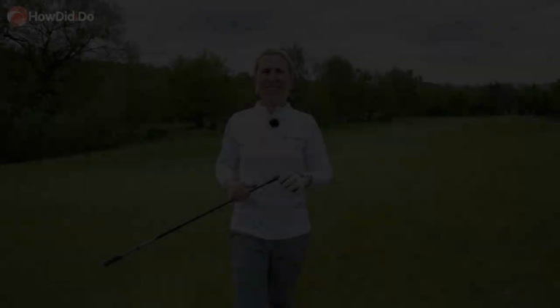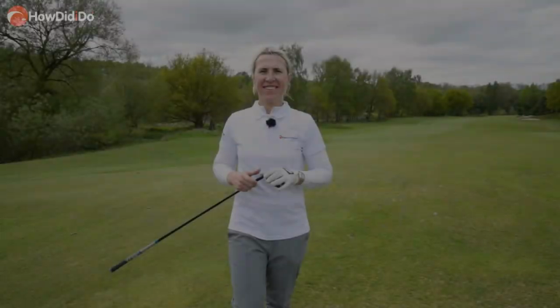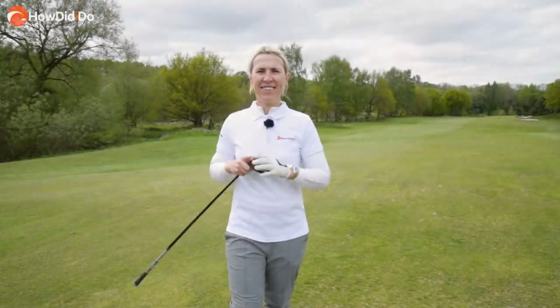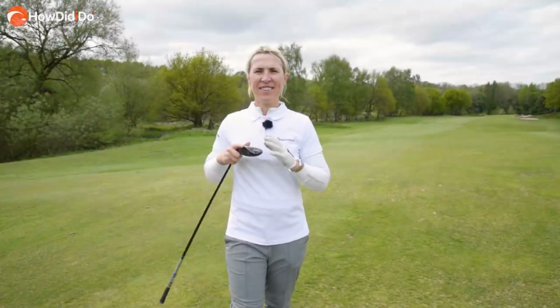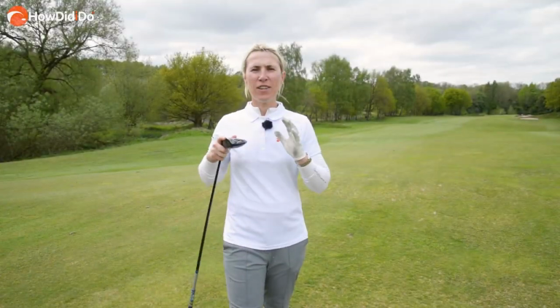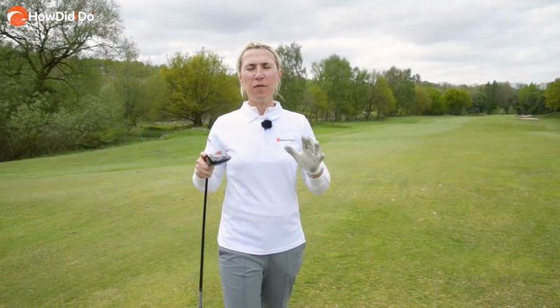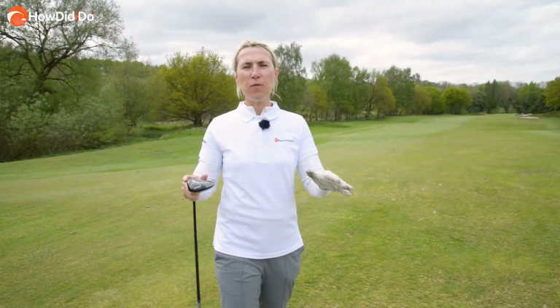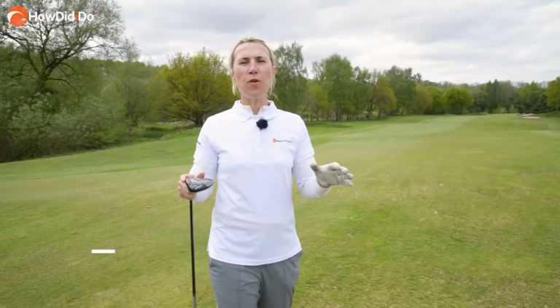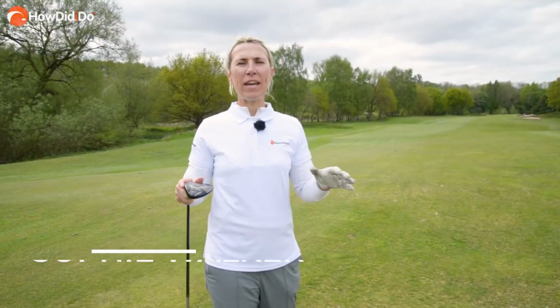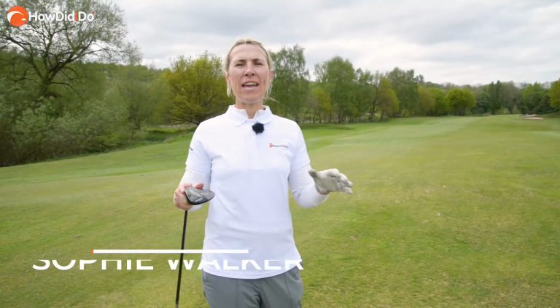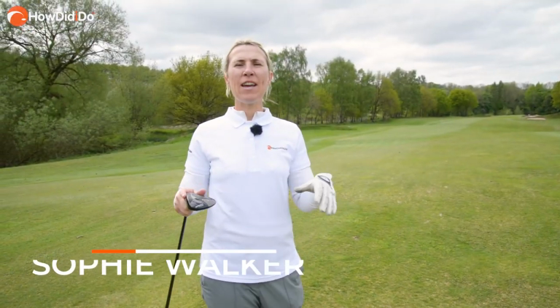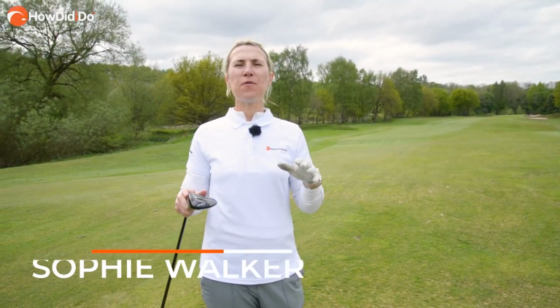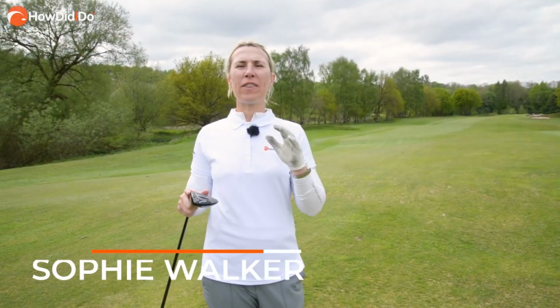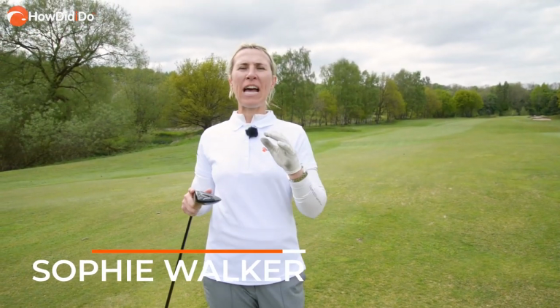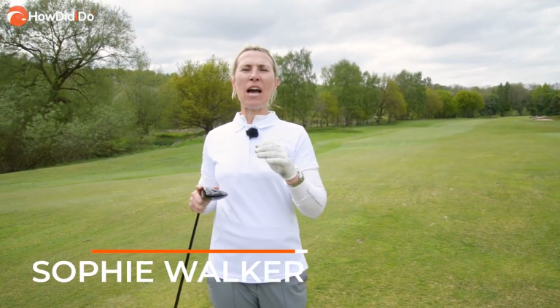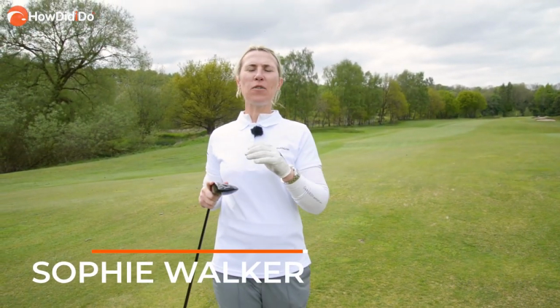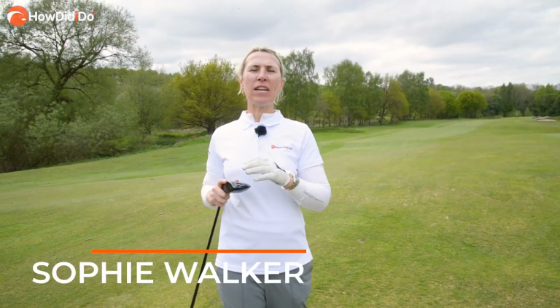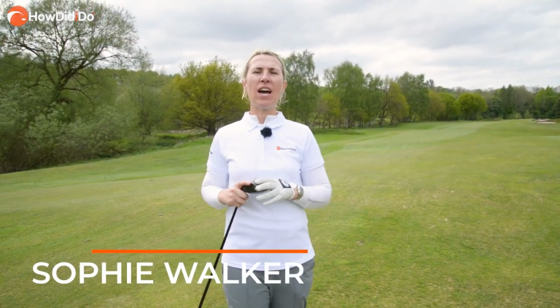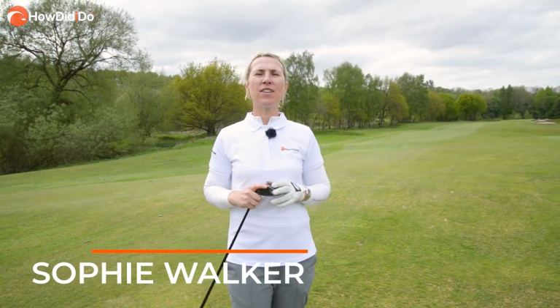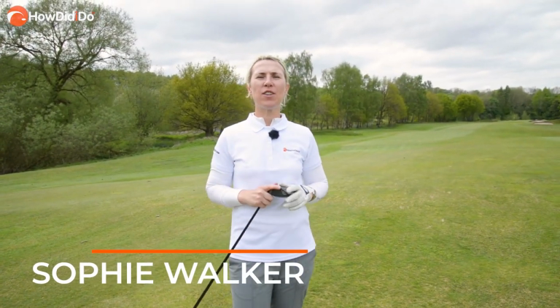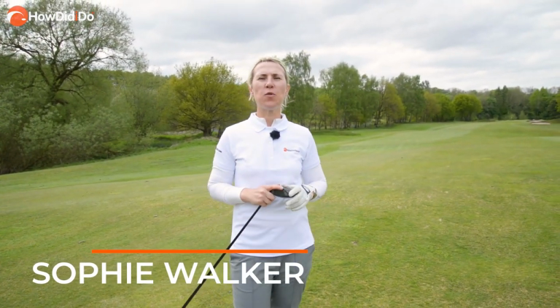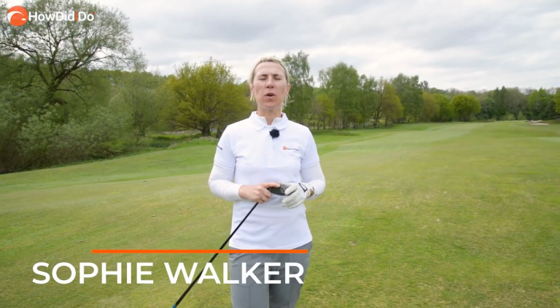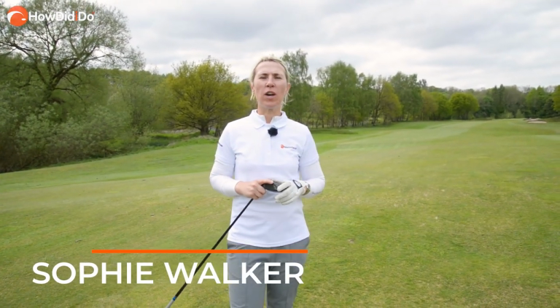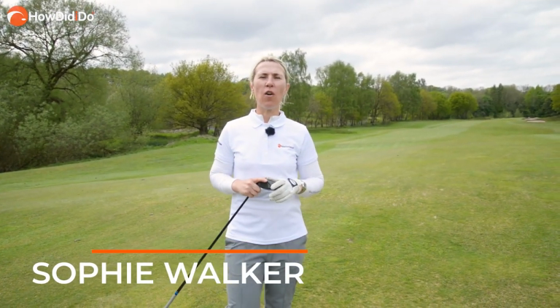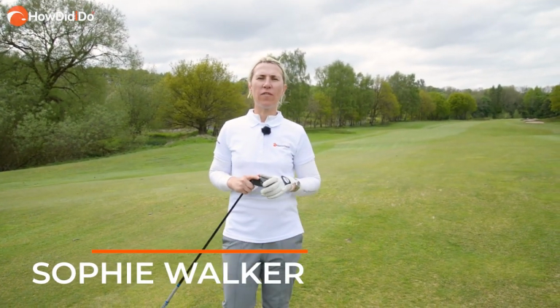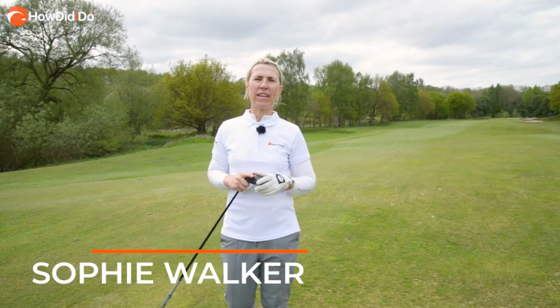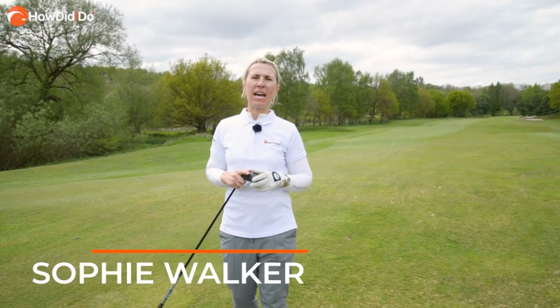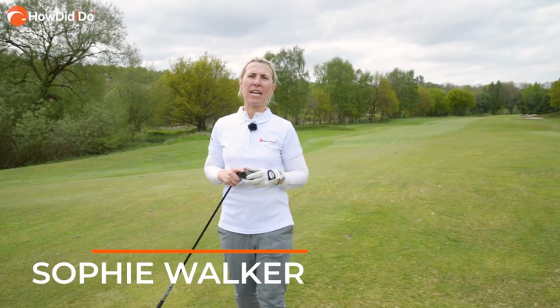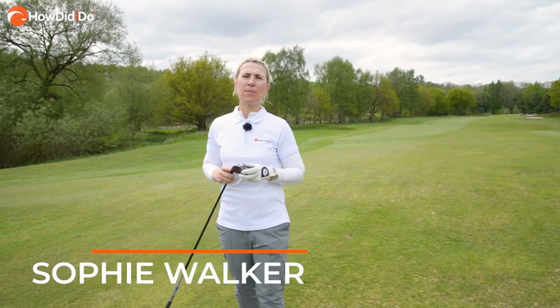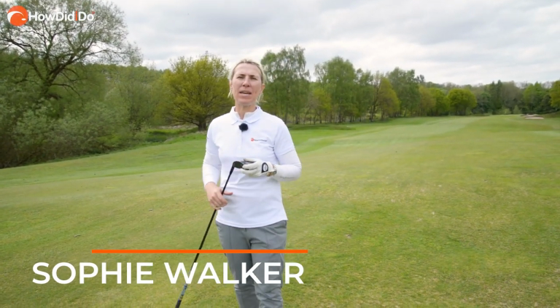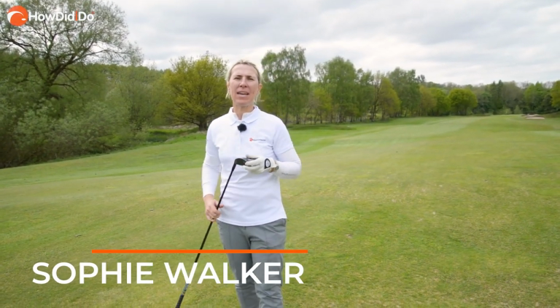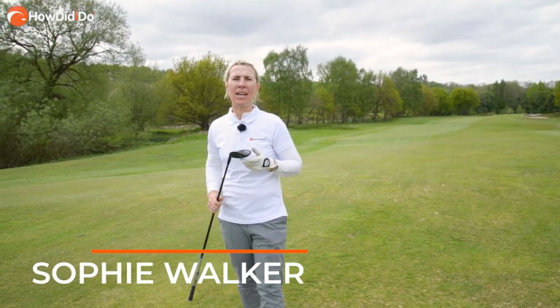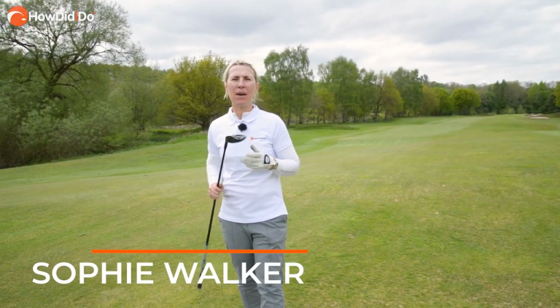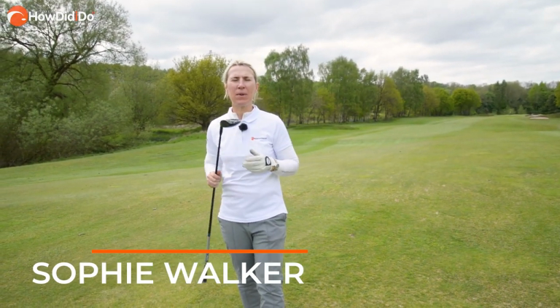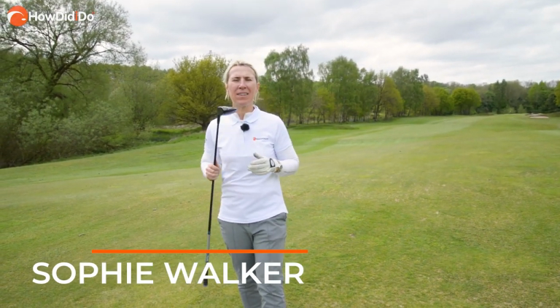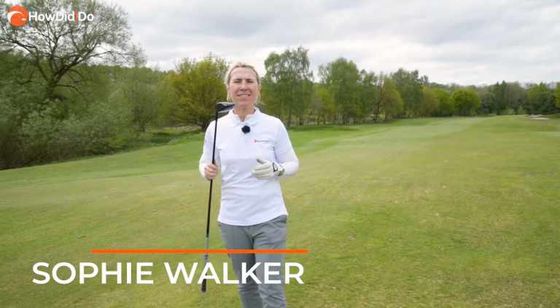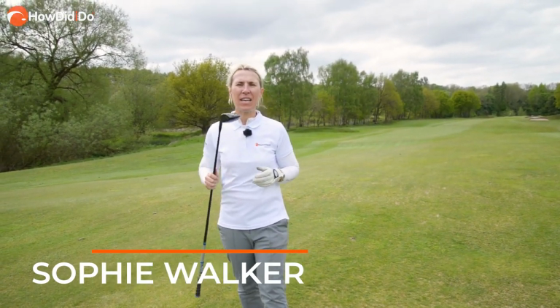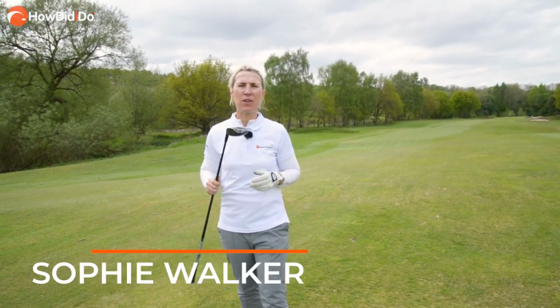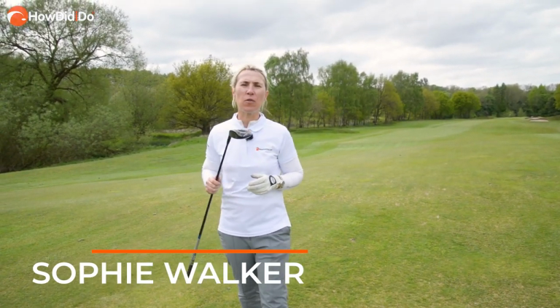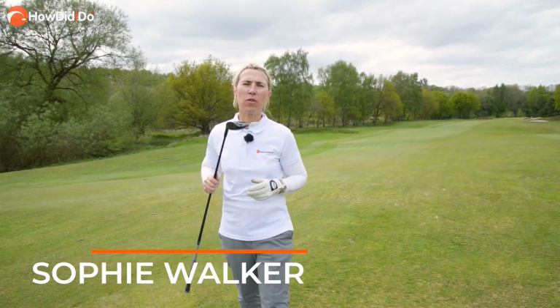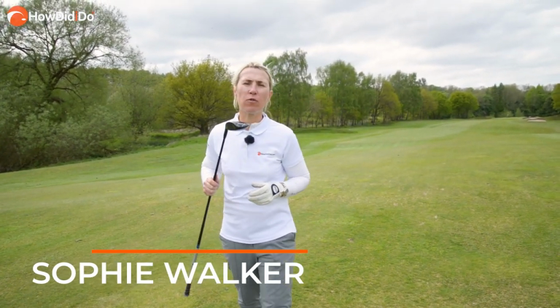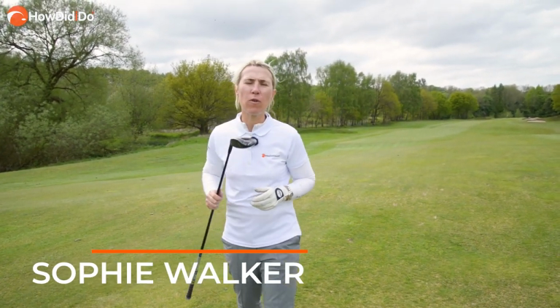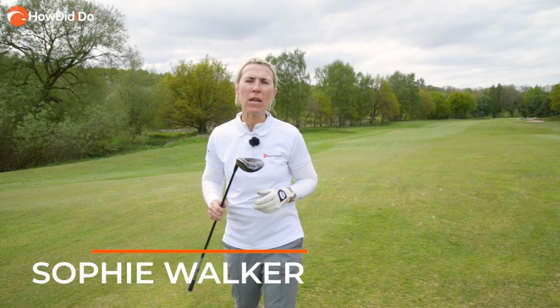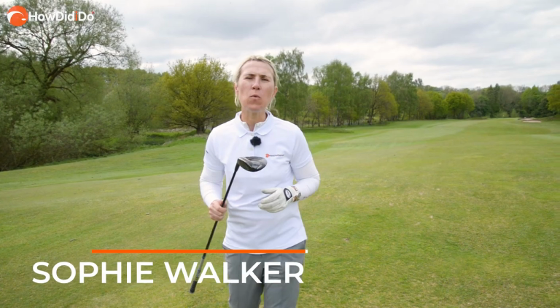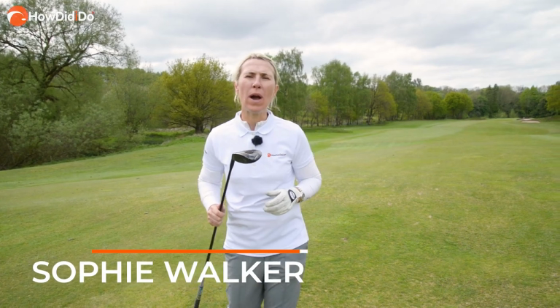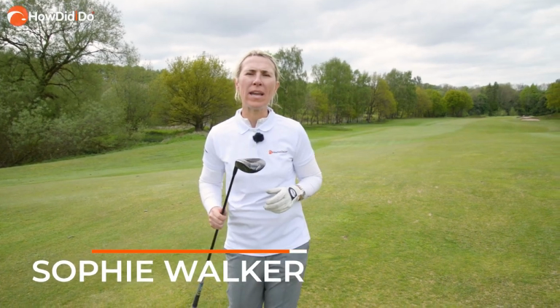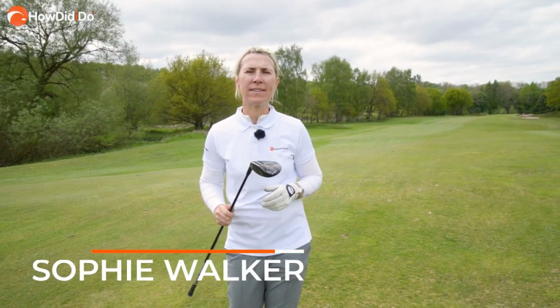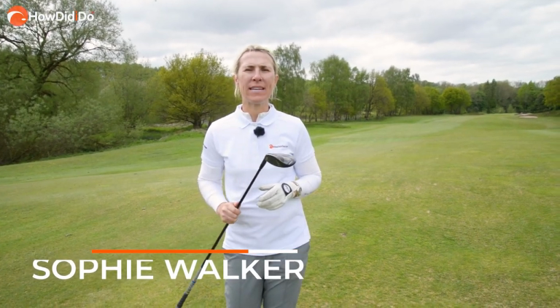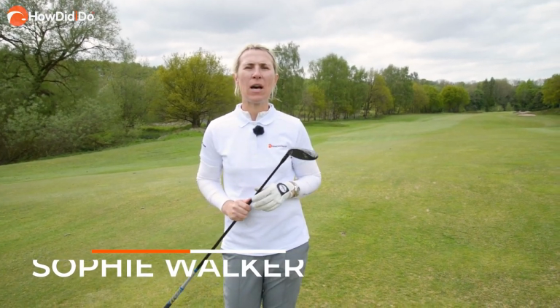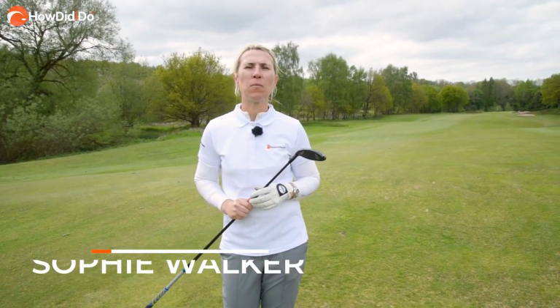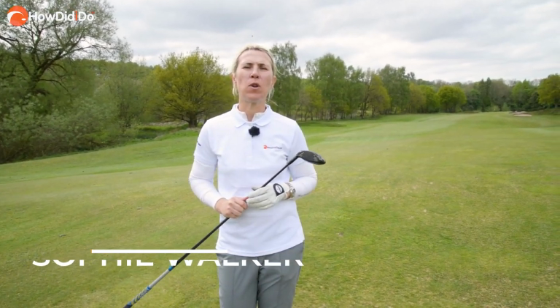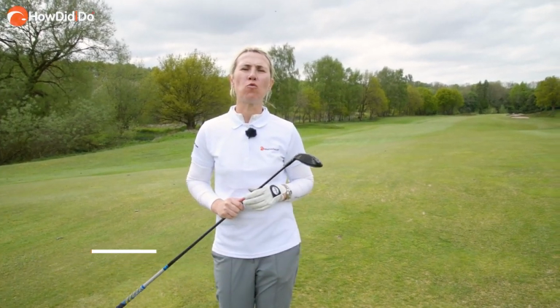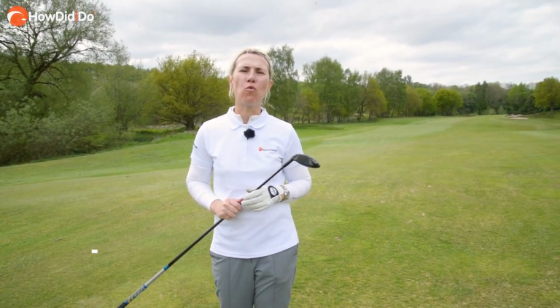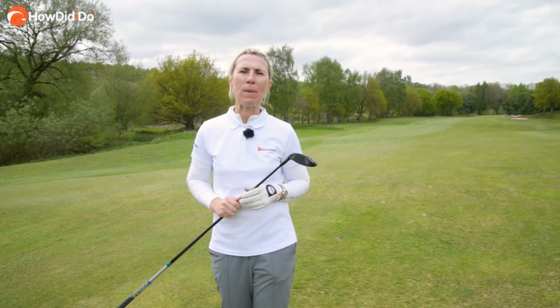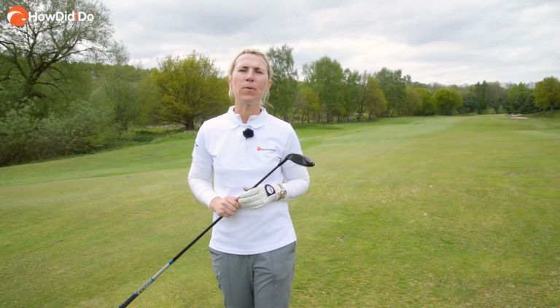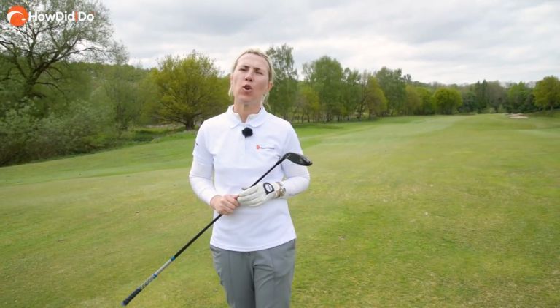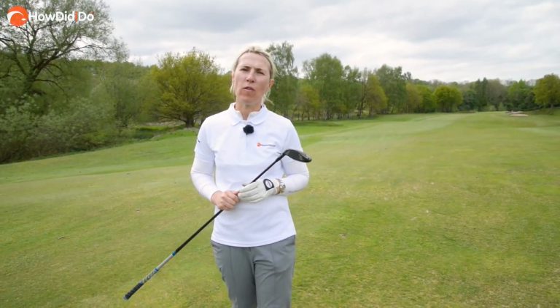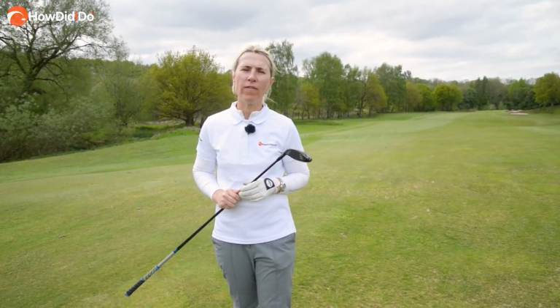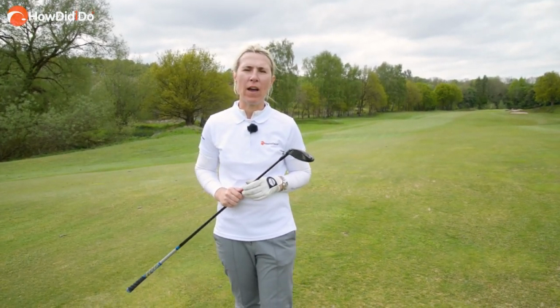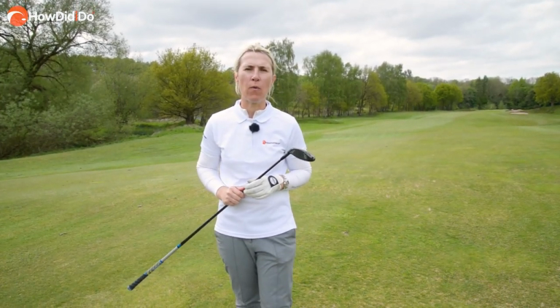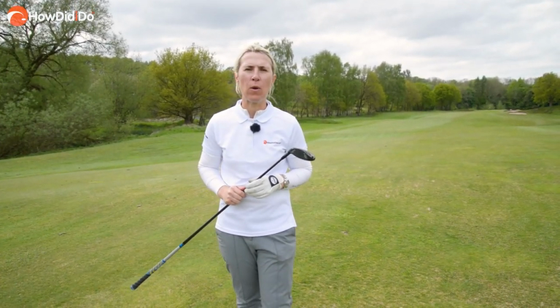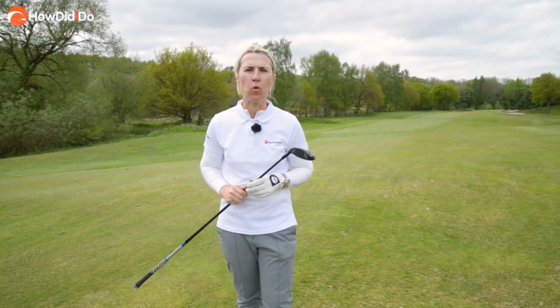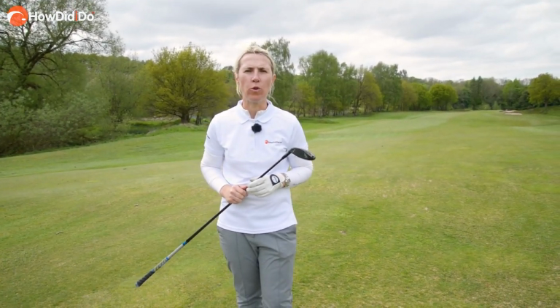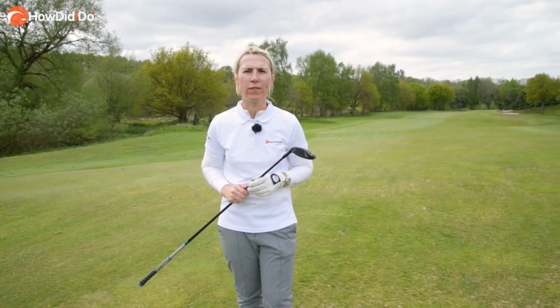Sophie Walker here with the How Did I Do Golf Academy and I'm going to tell you three ways to help you rip your fairway woods.